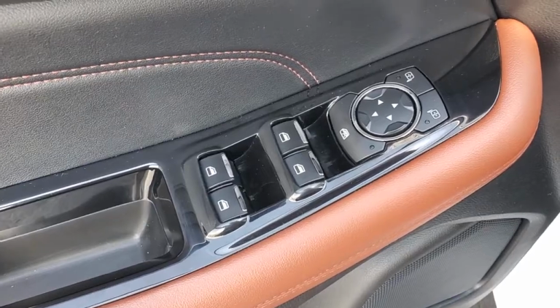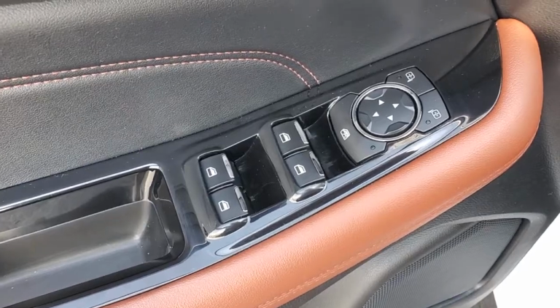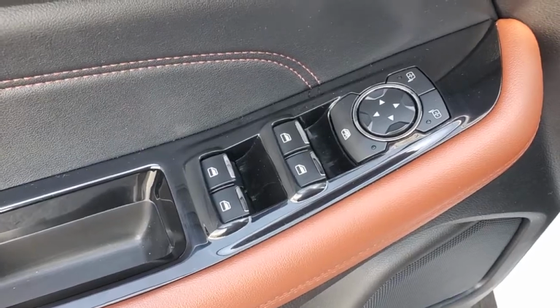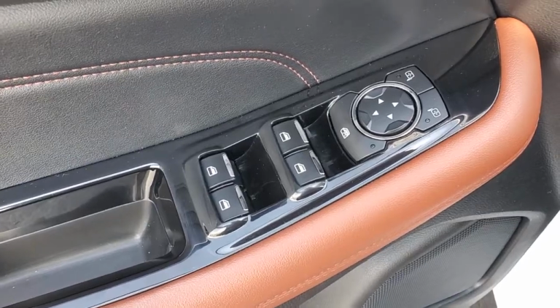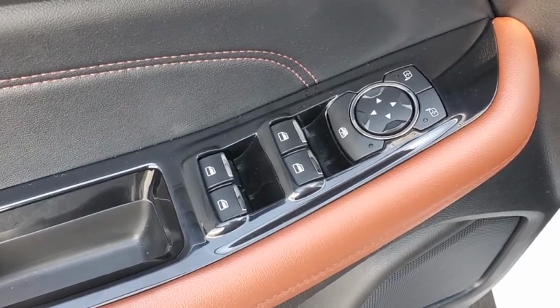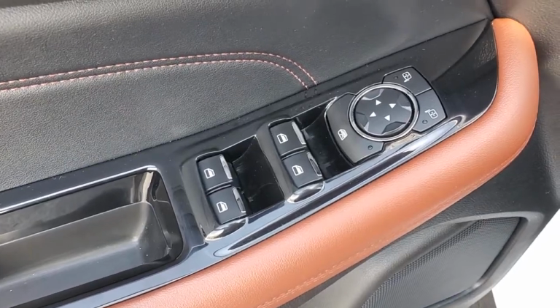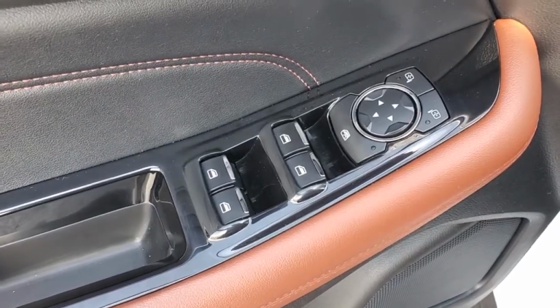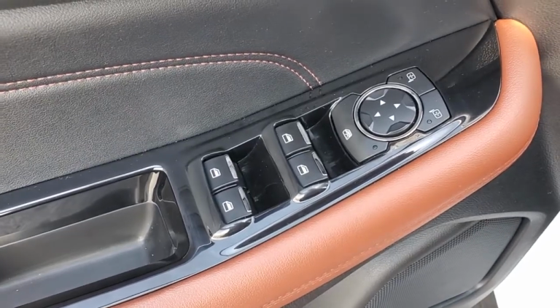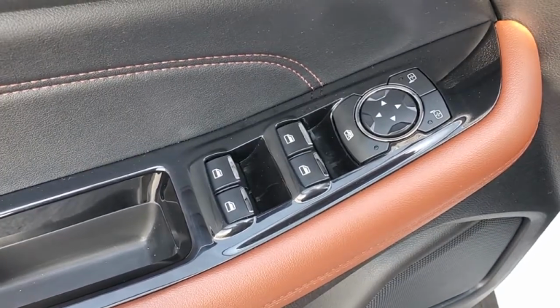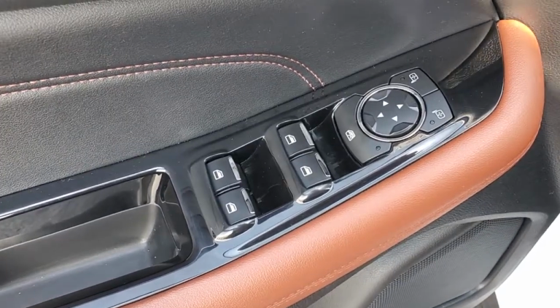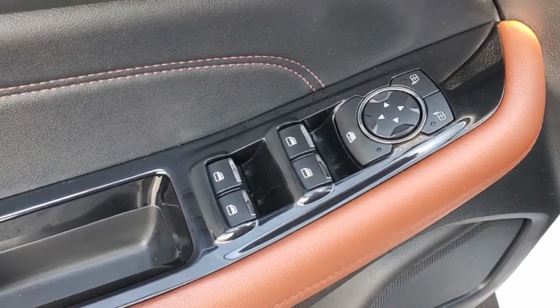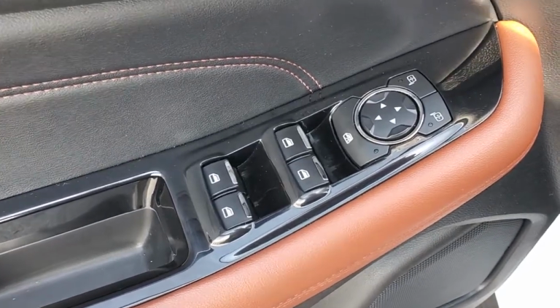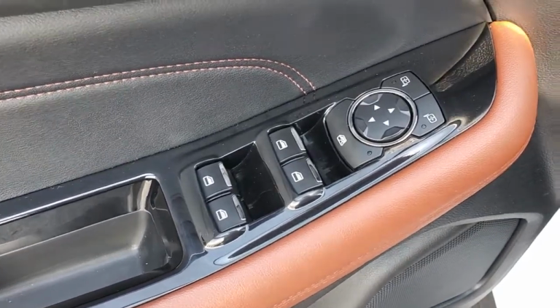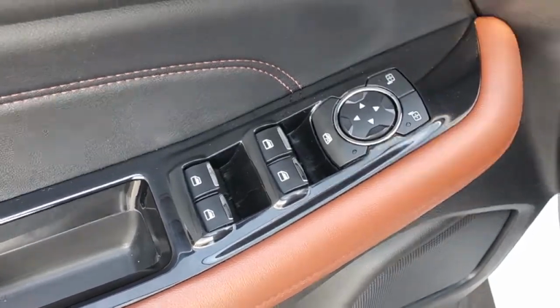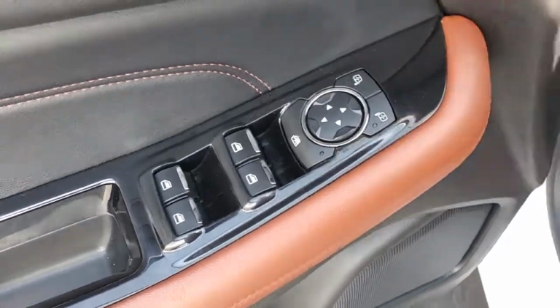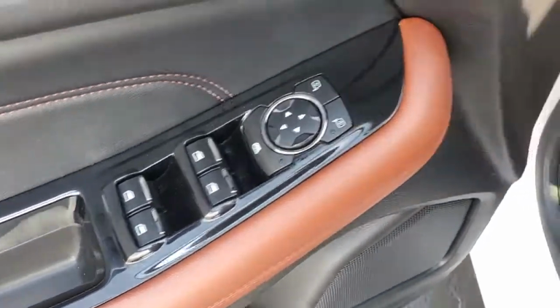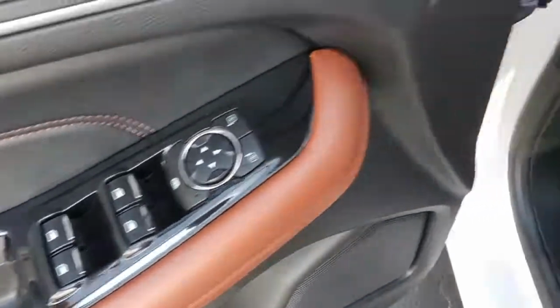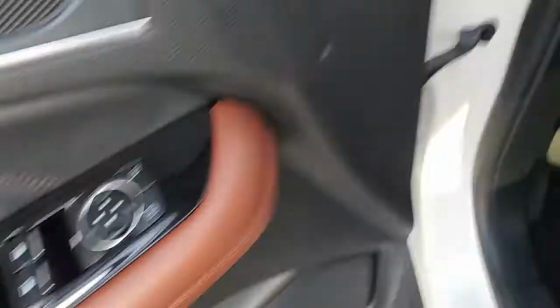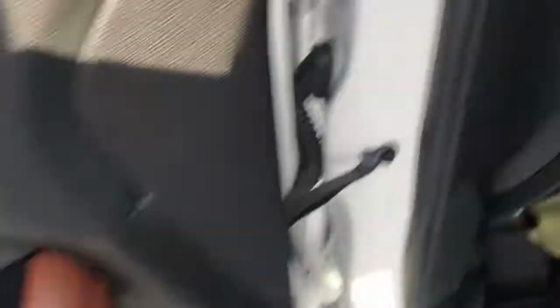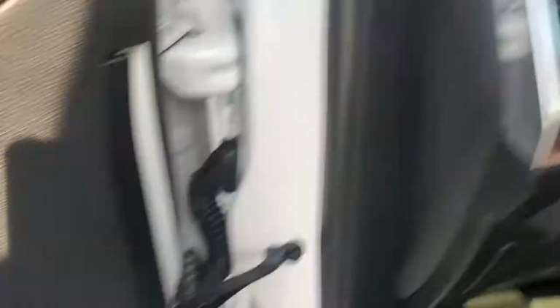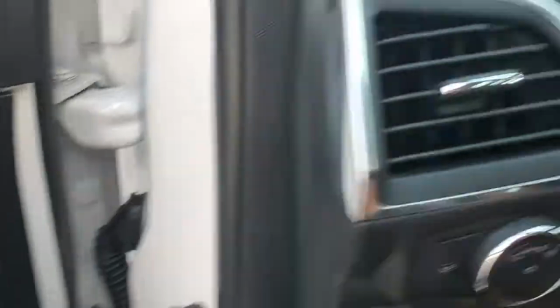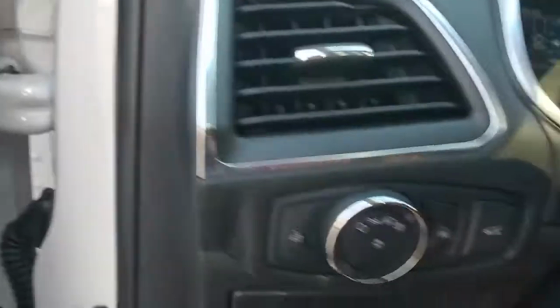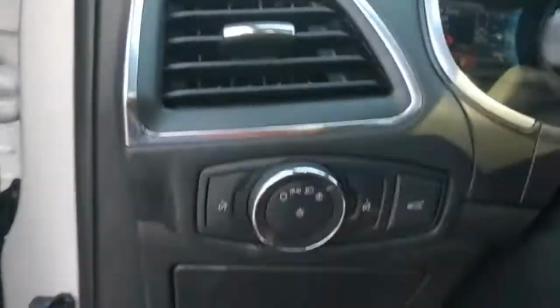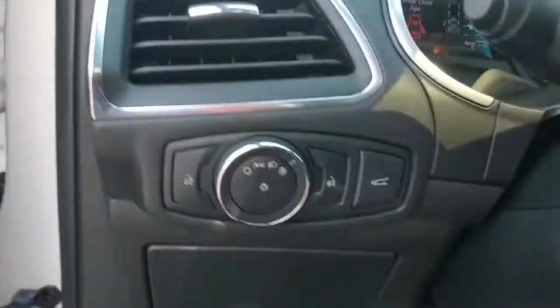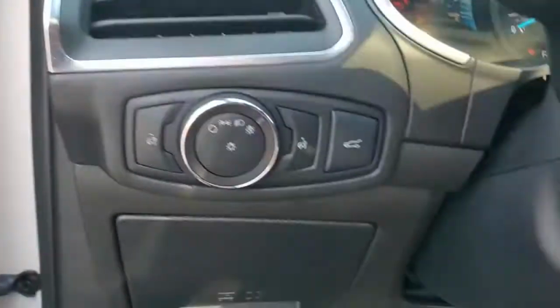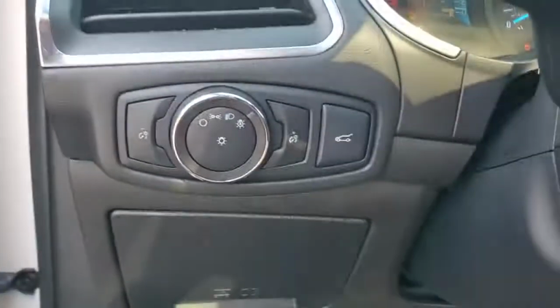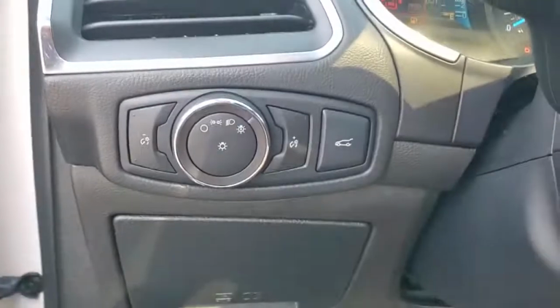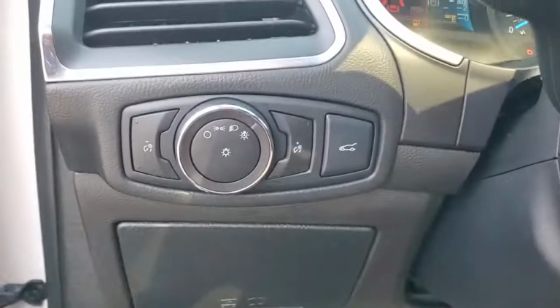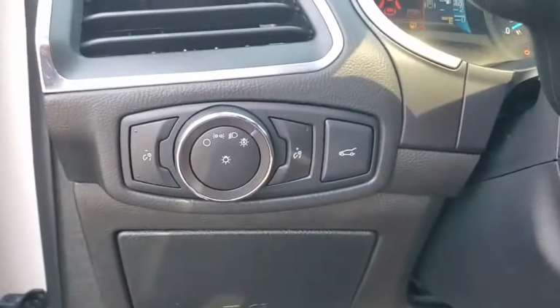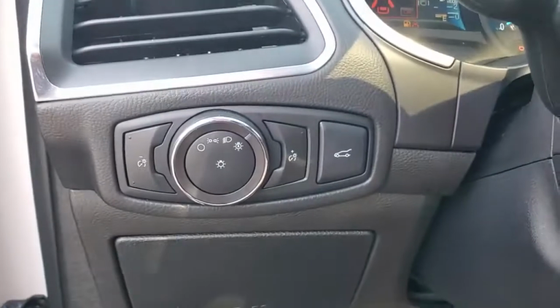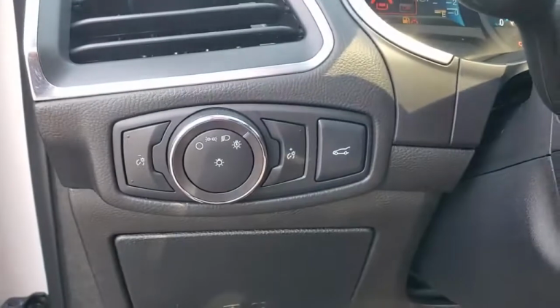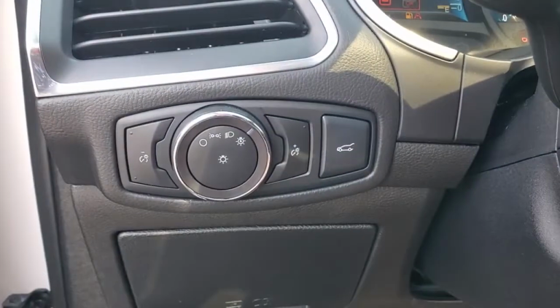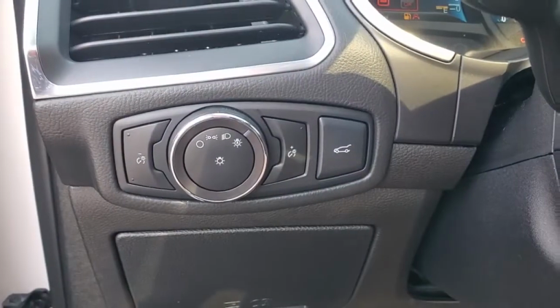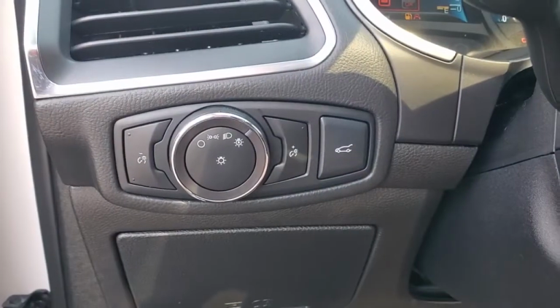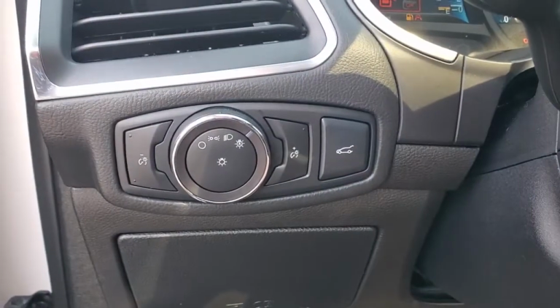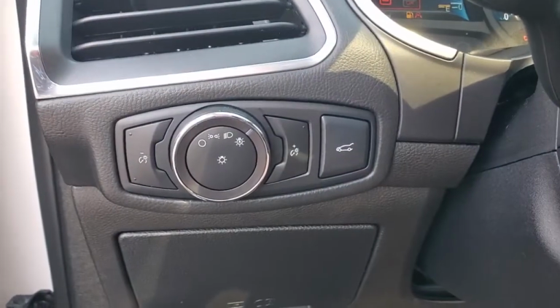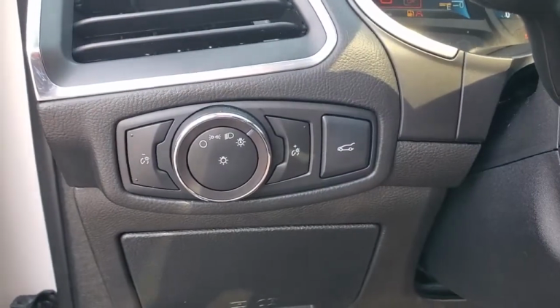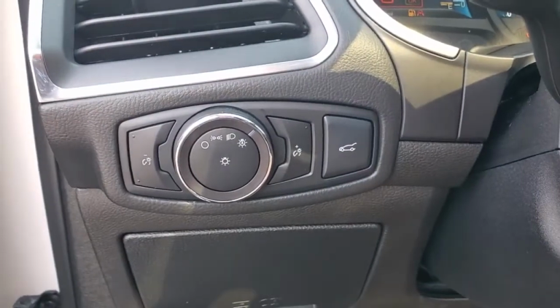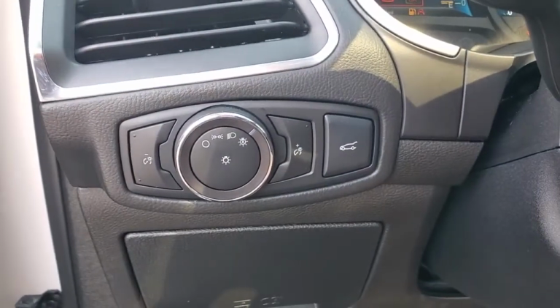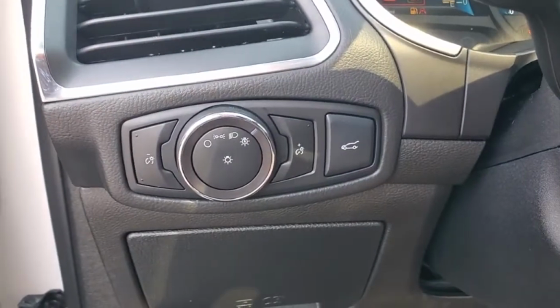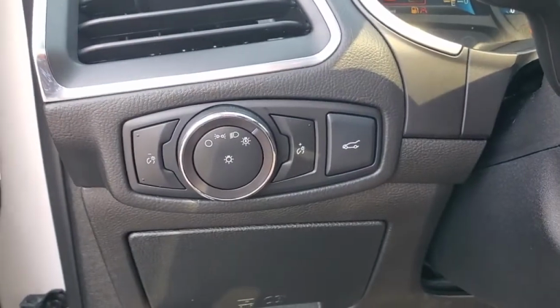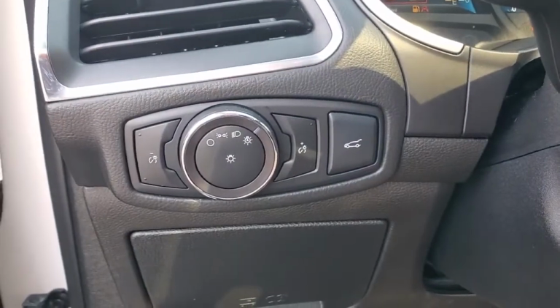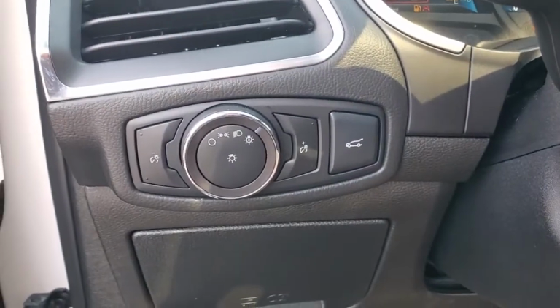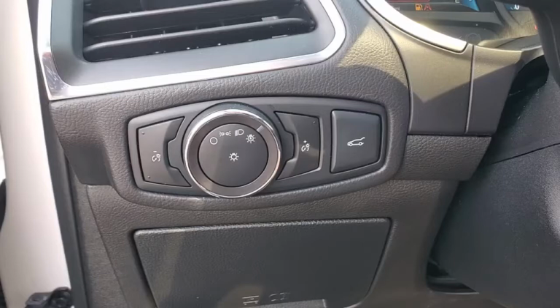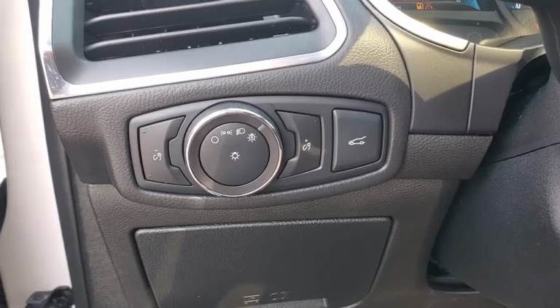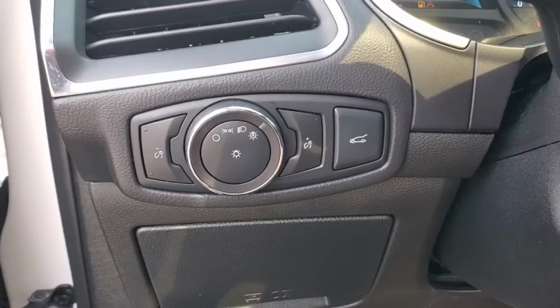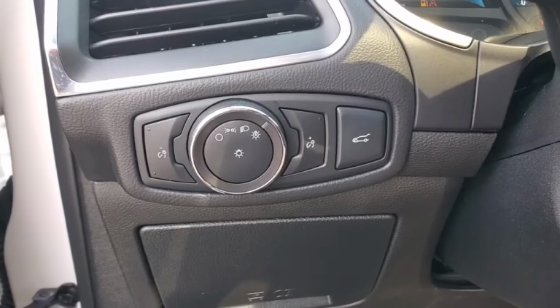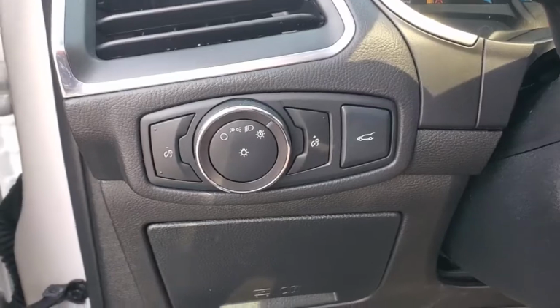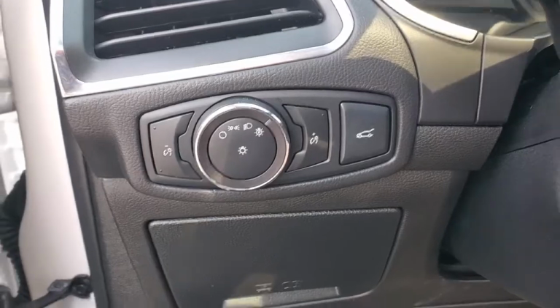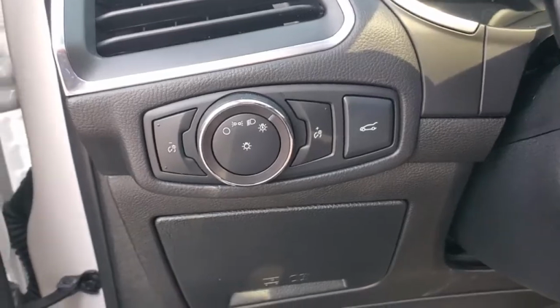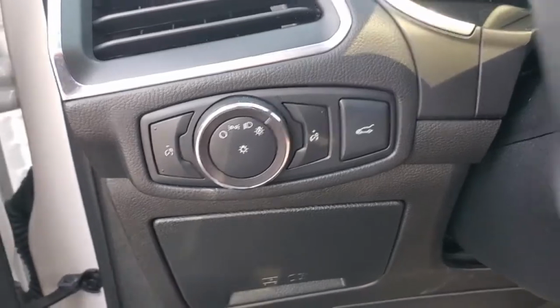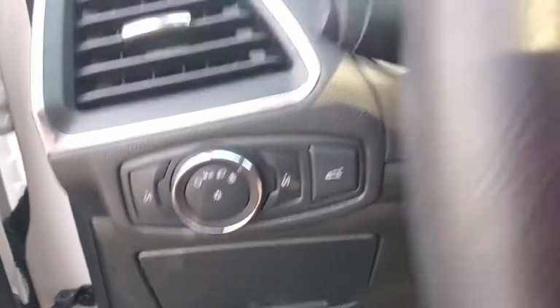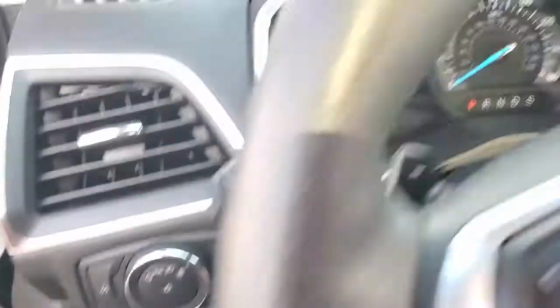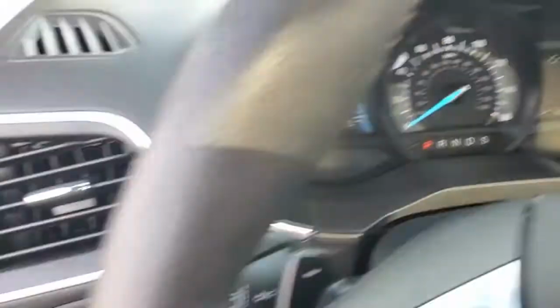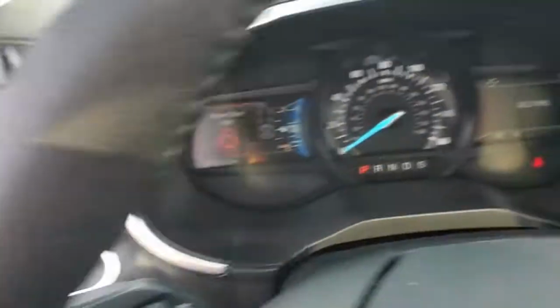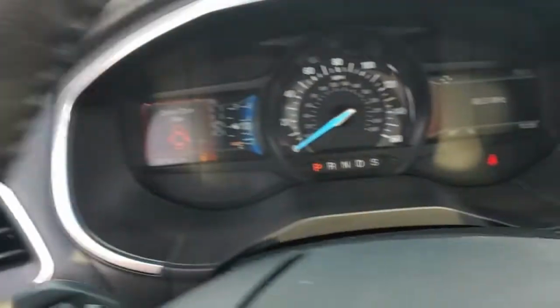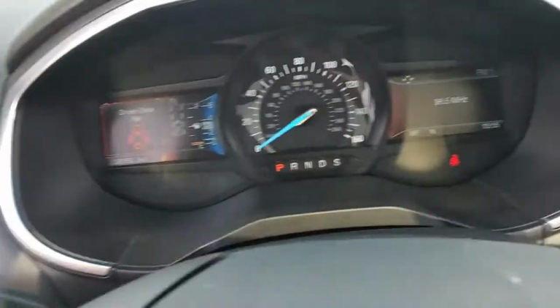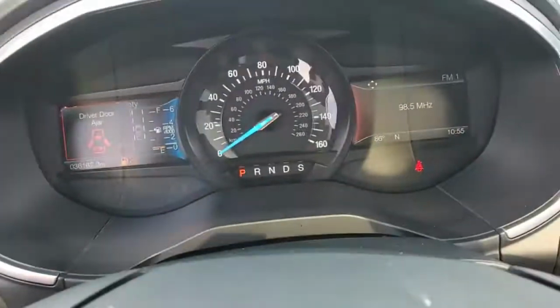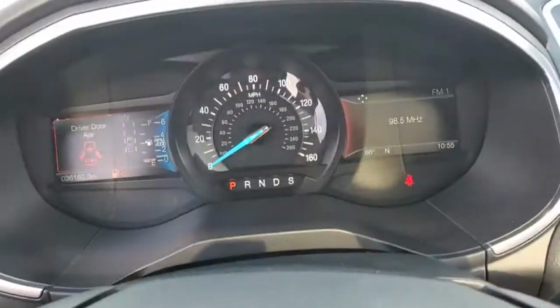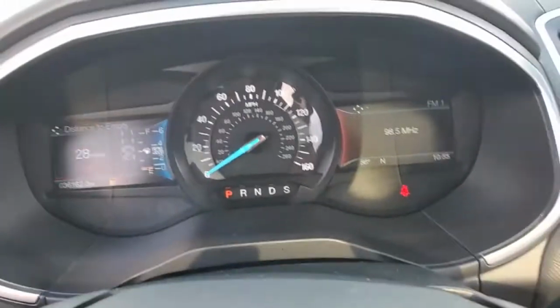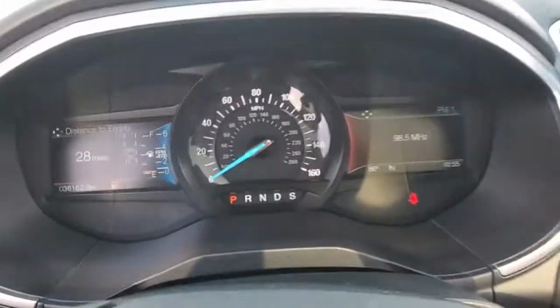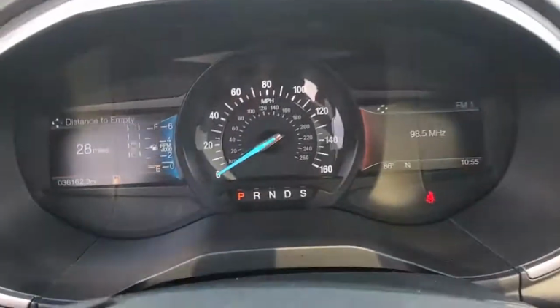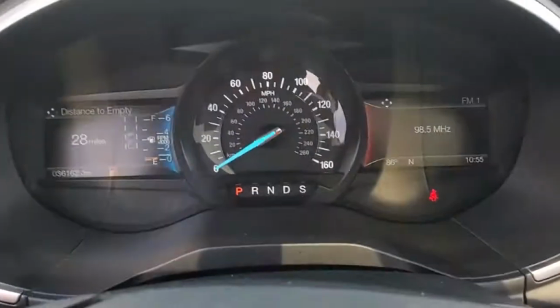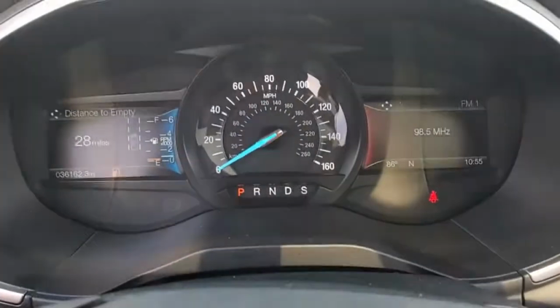The following are some of this vehicle's highlighted options: backup camera and brake actuated limited slip differential.